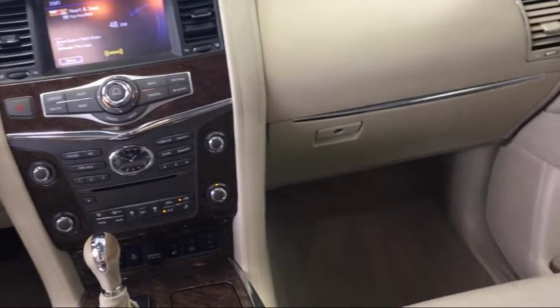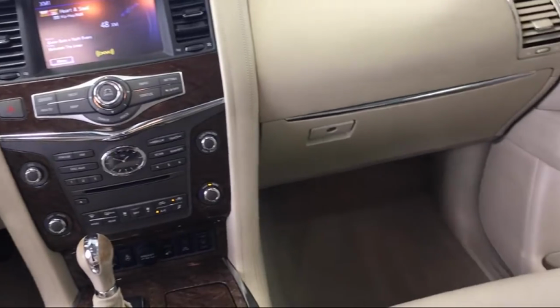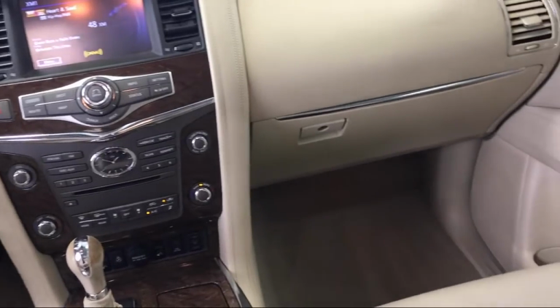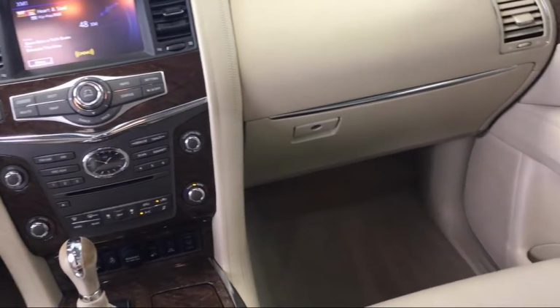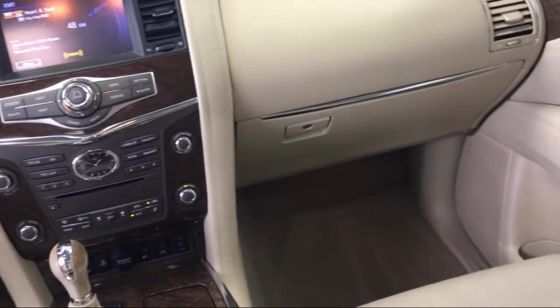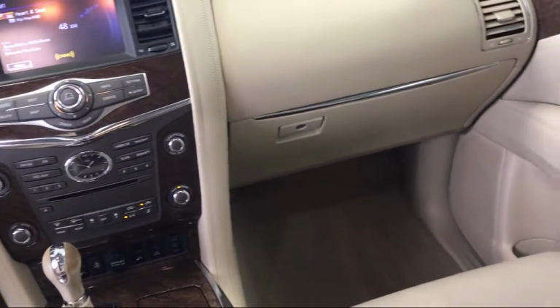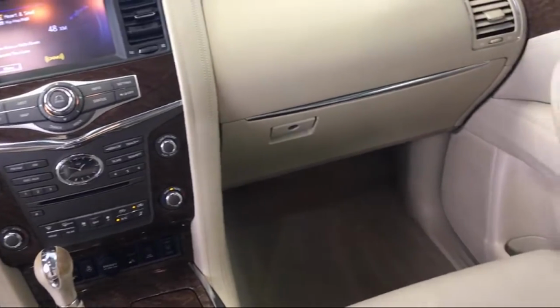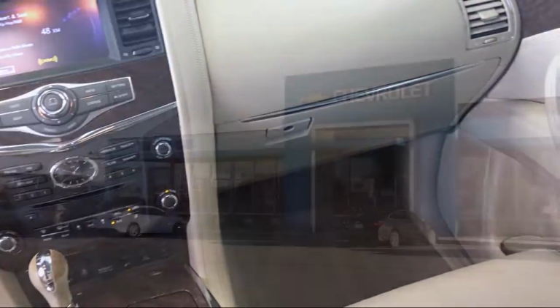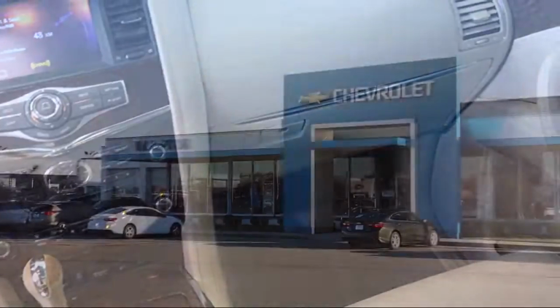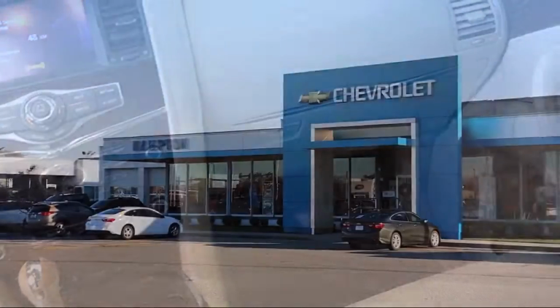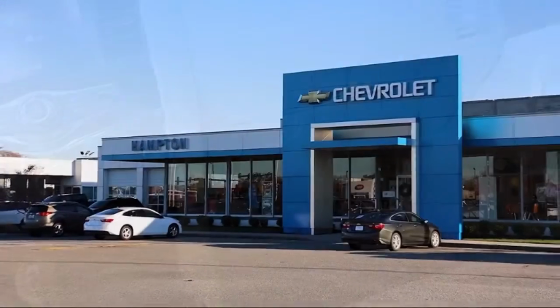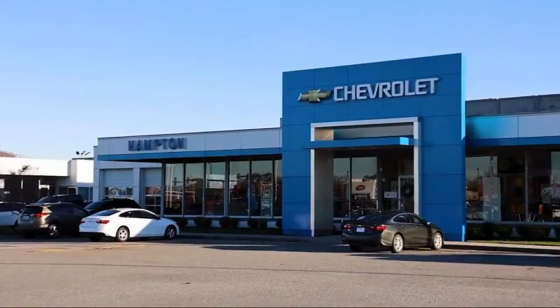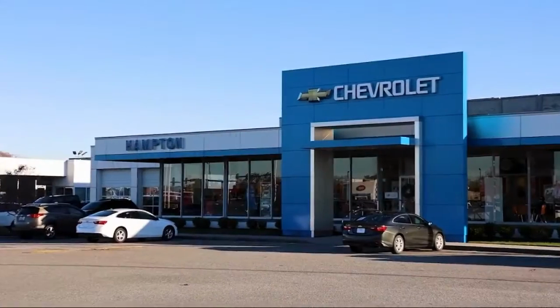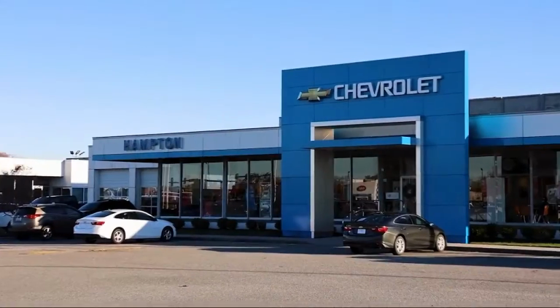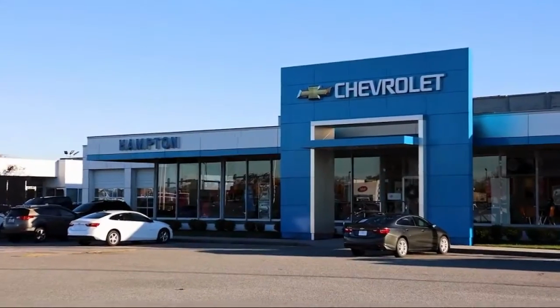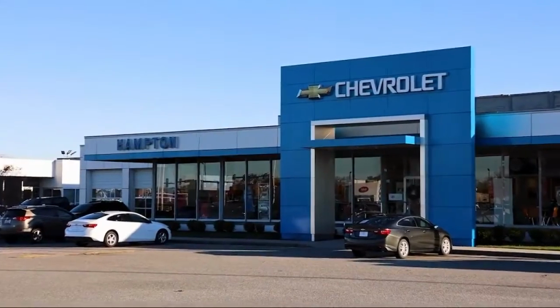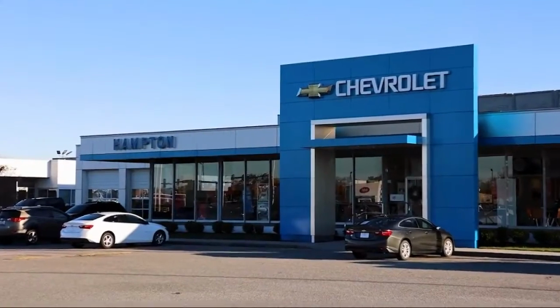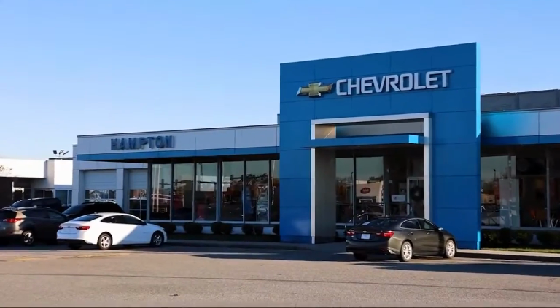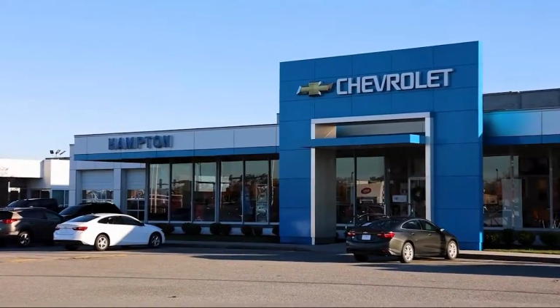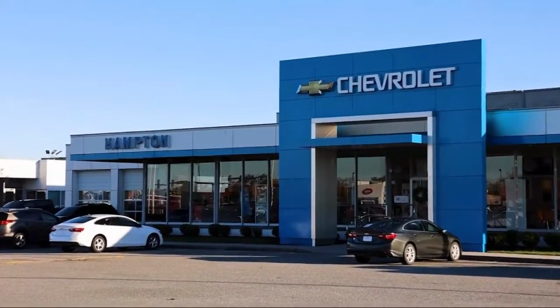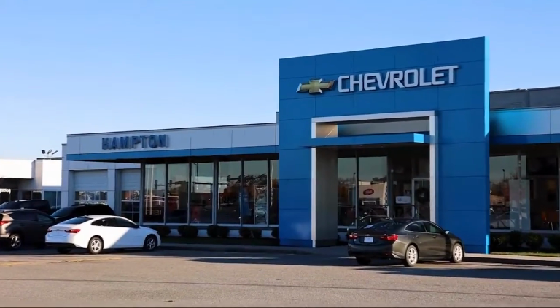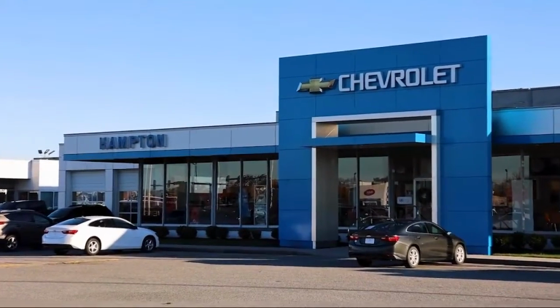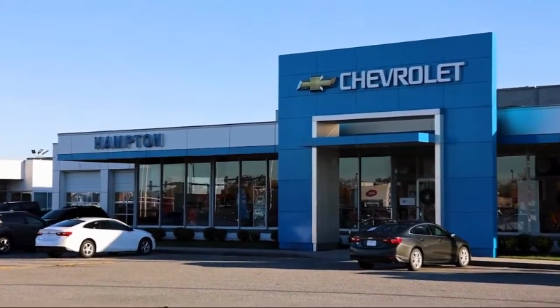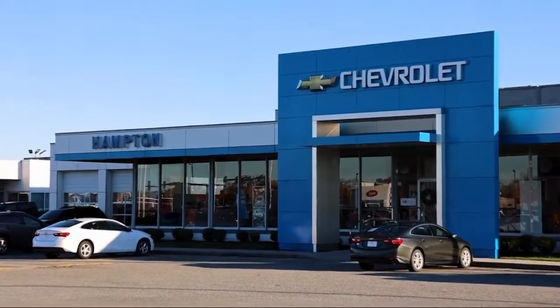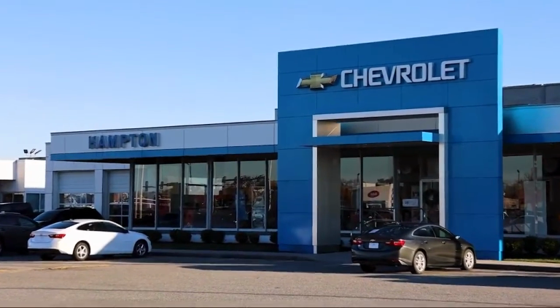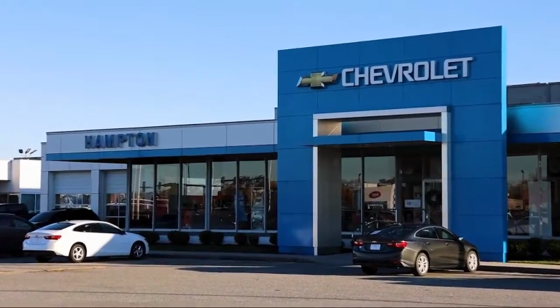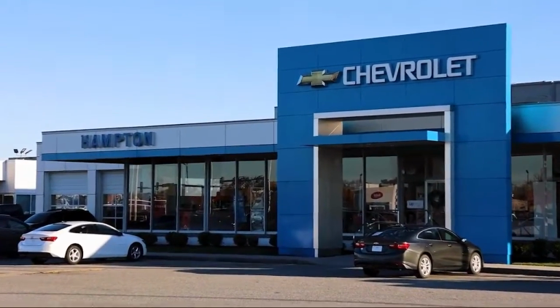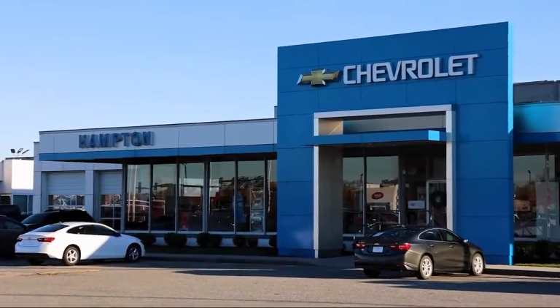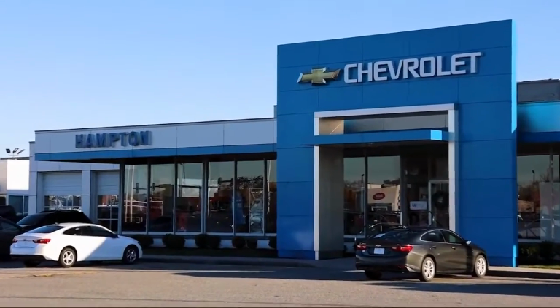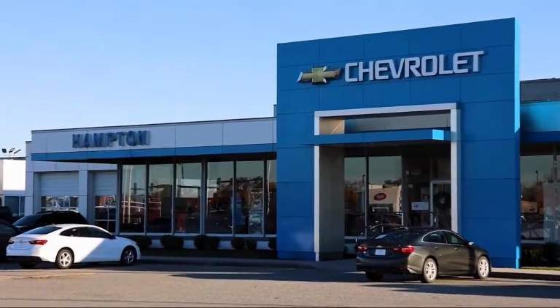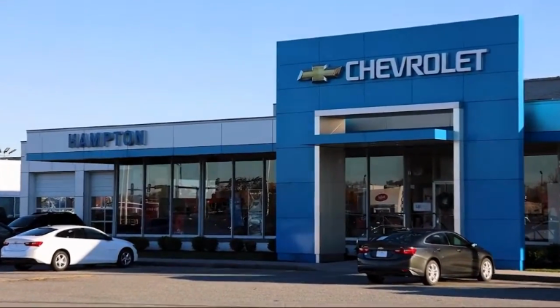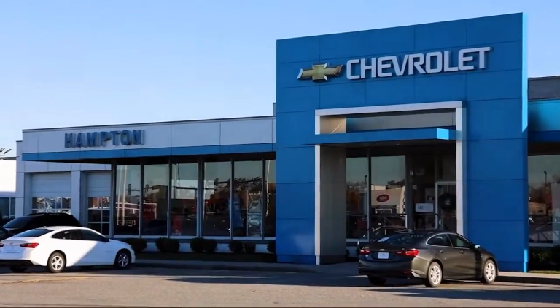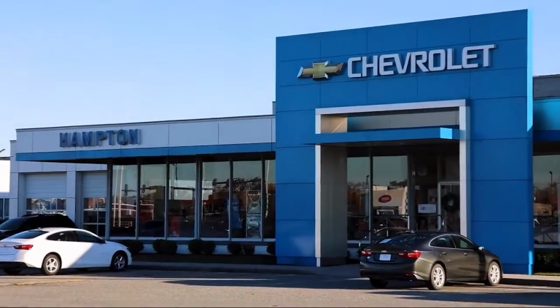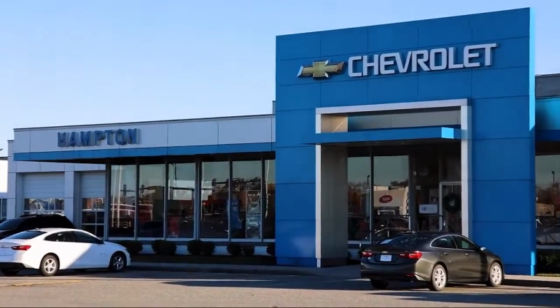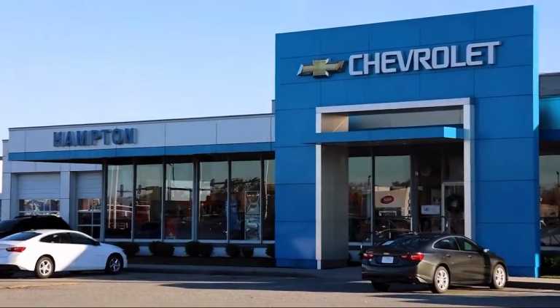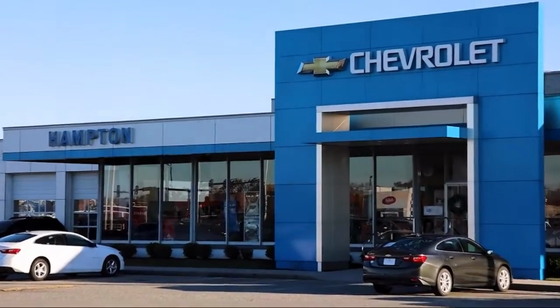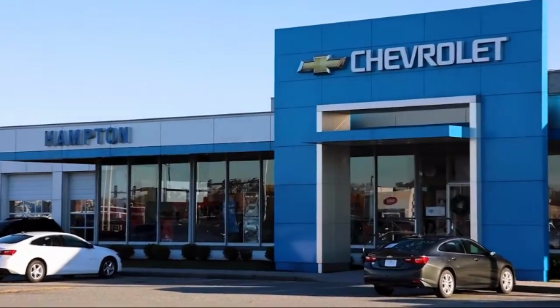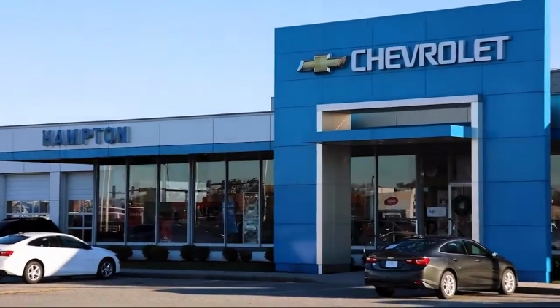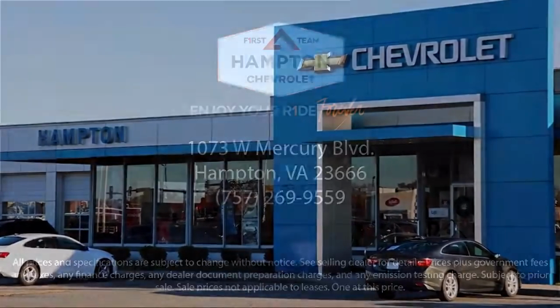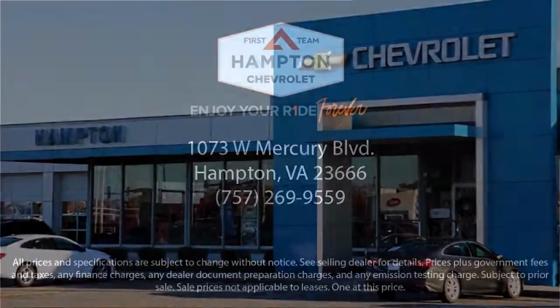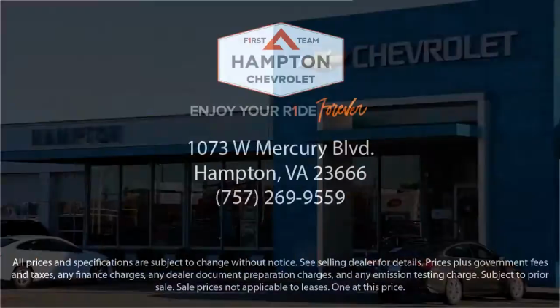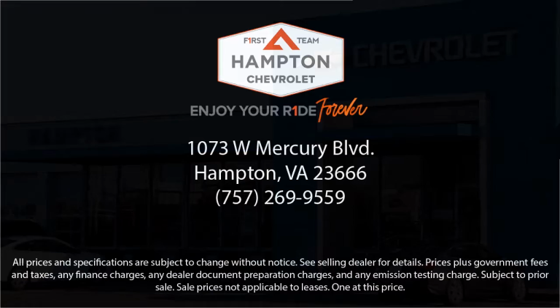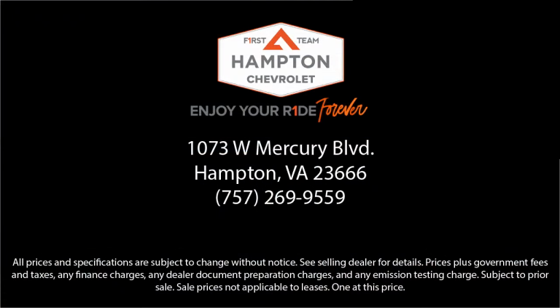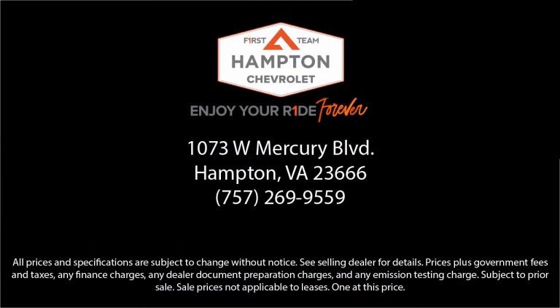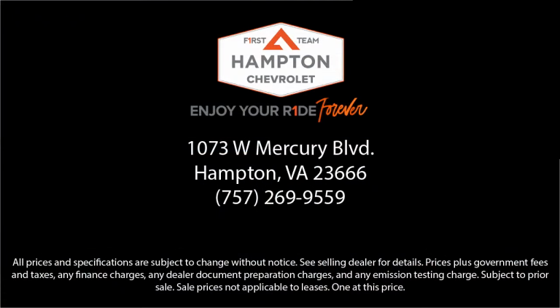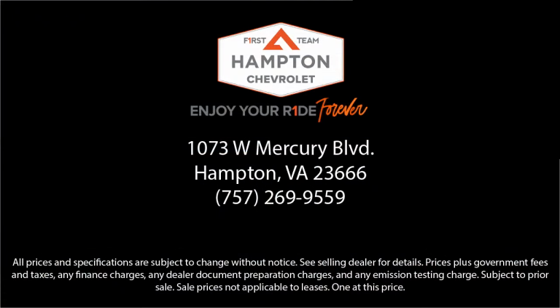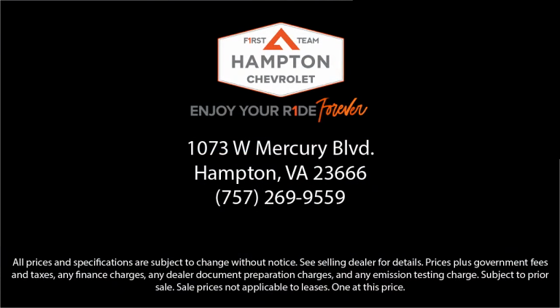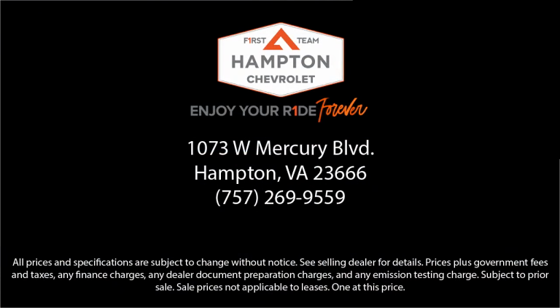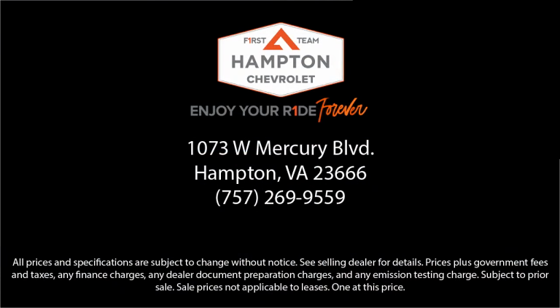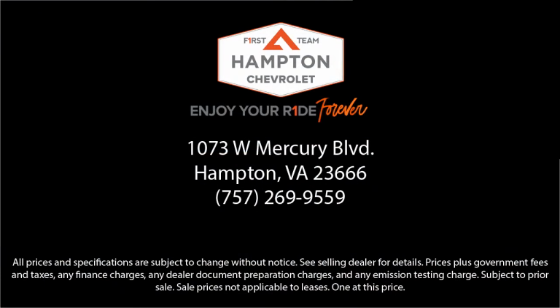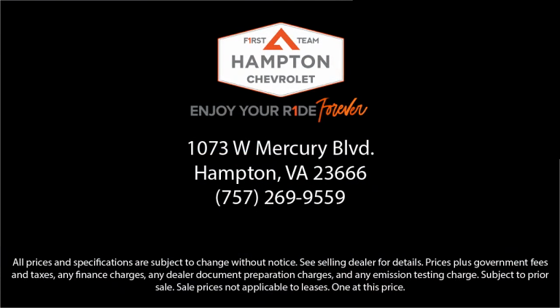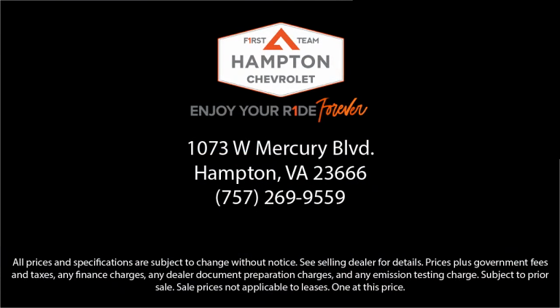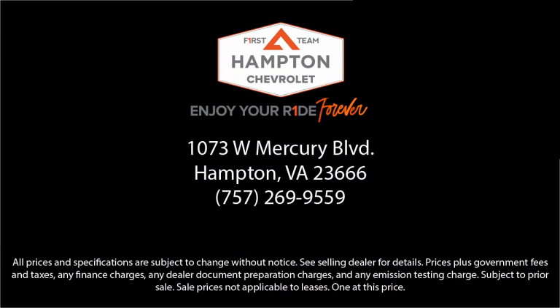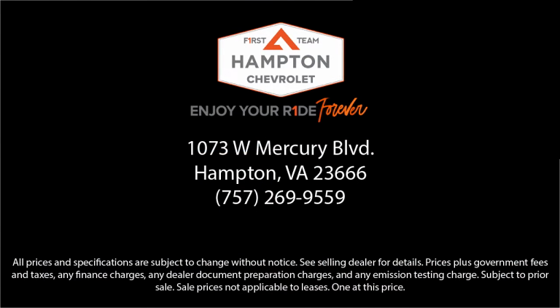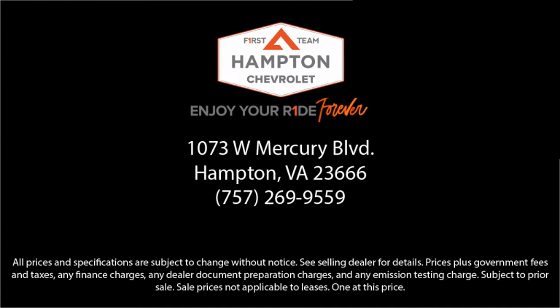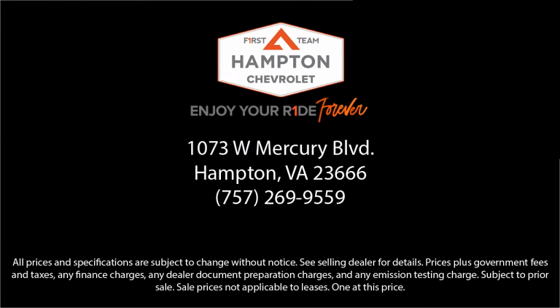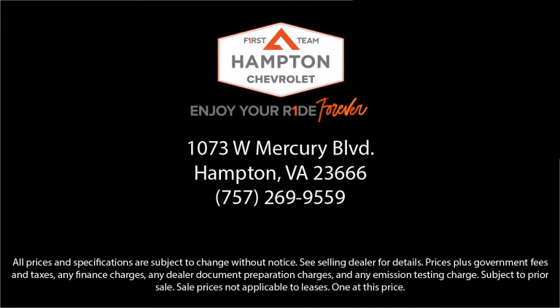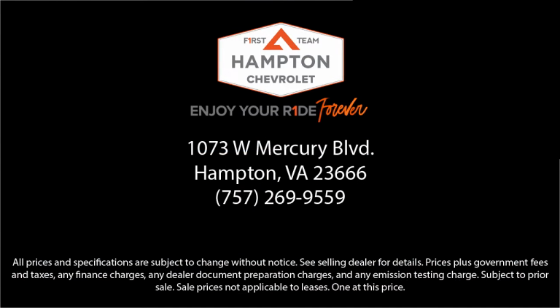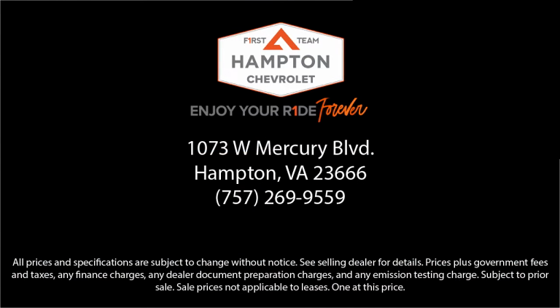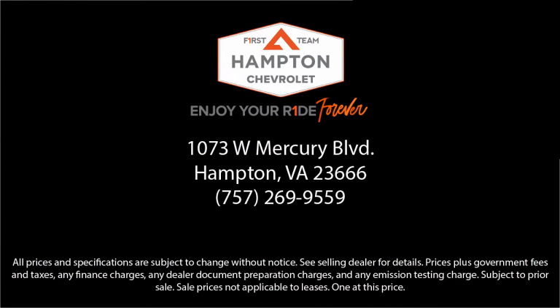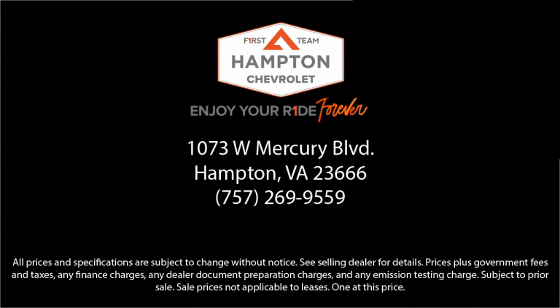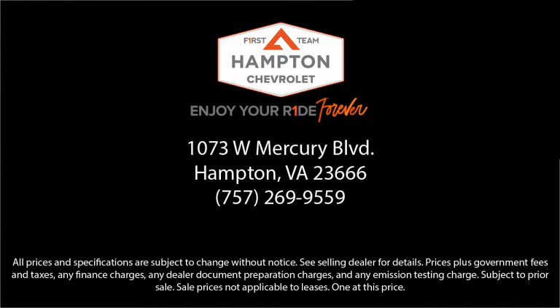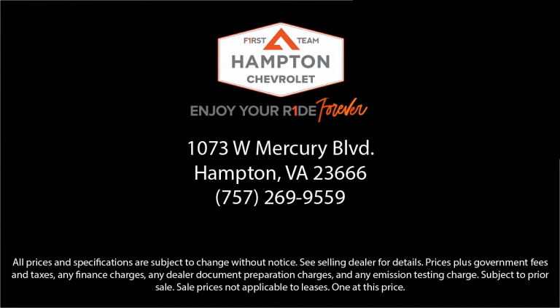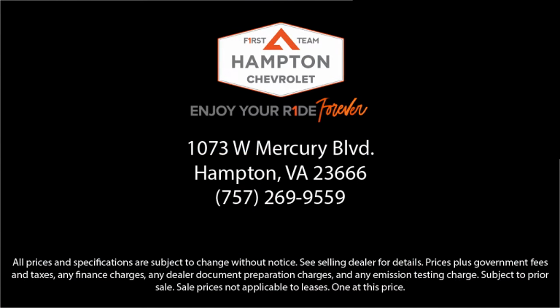So give us a call, or better yet, stop by Hampton Chevrolet today. First Team Hampton Chevrolet.